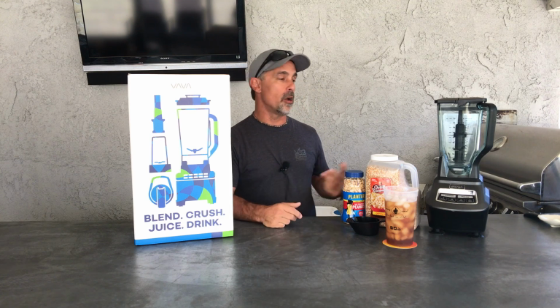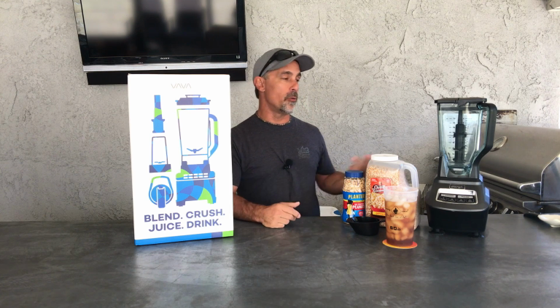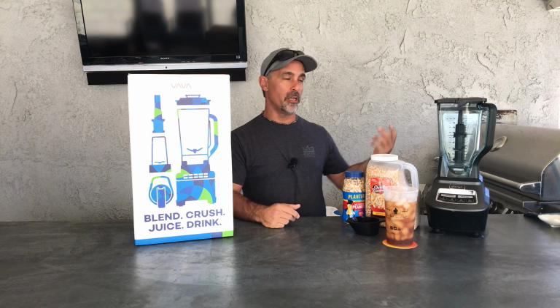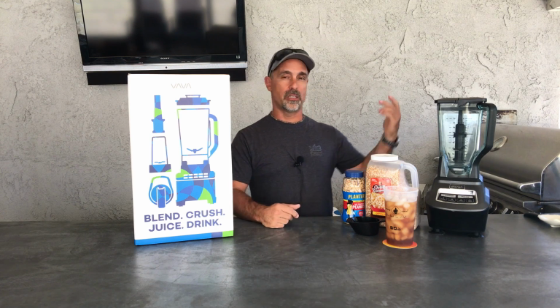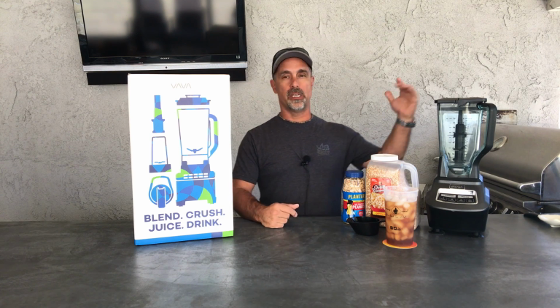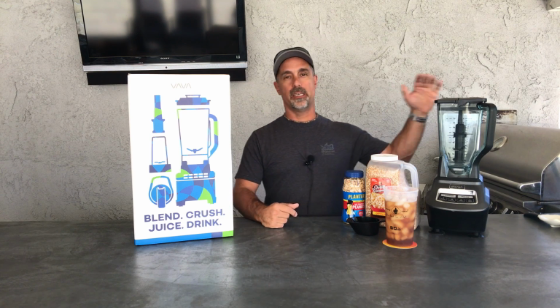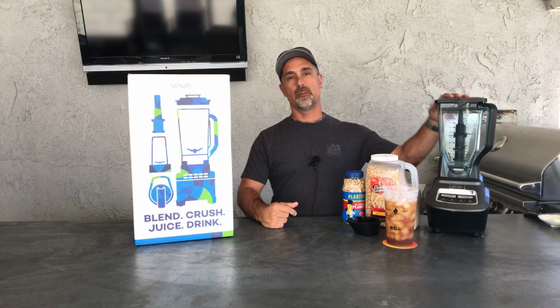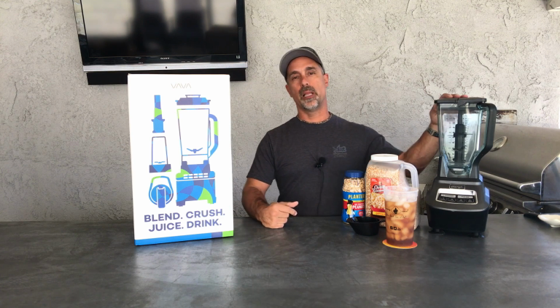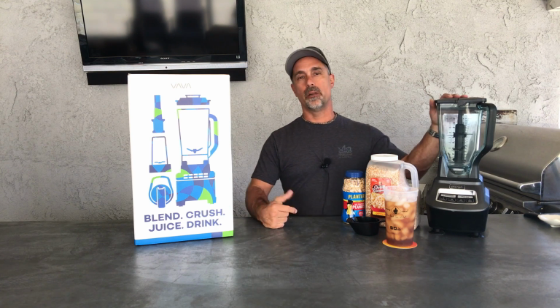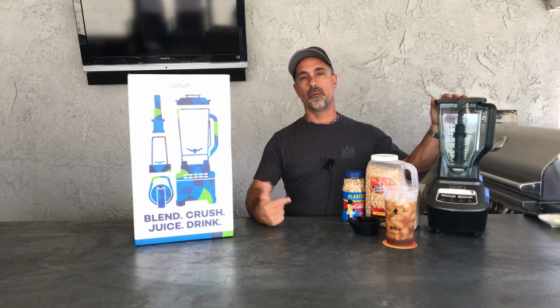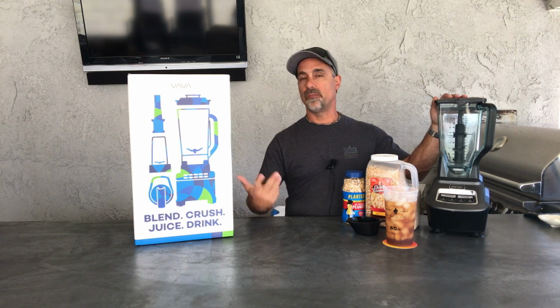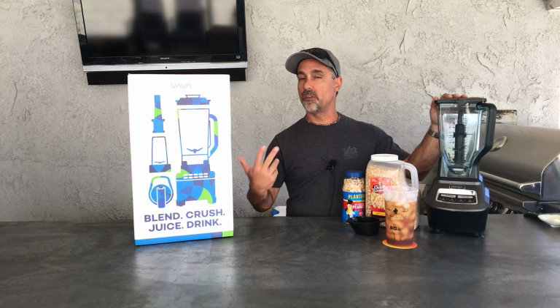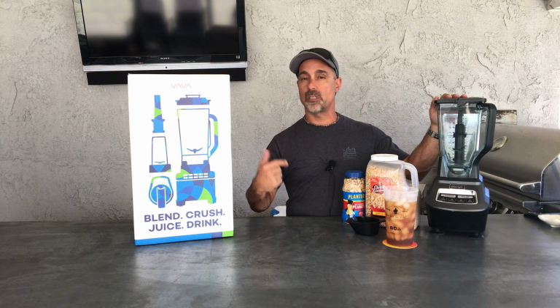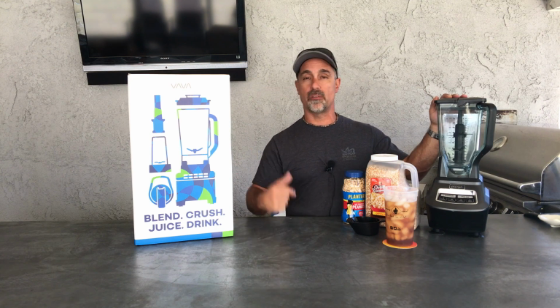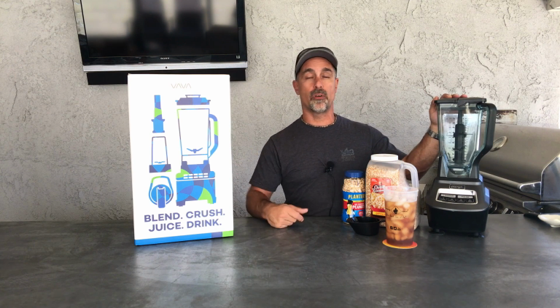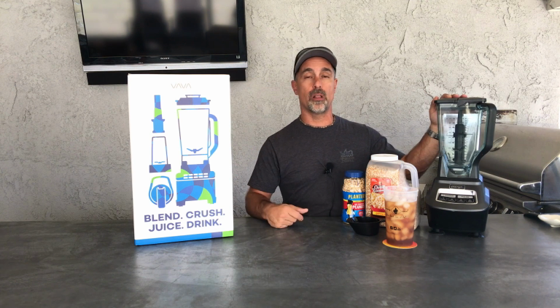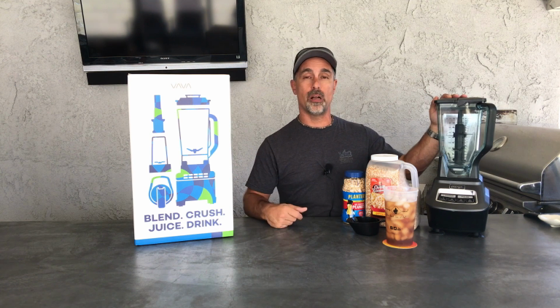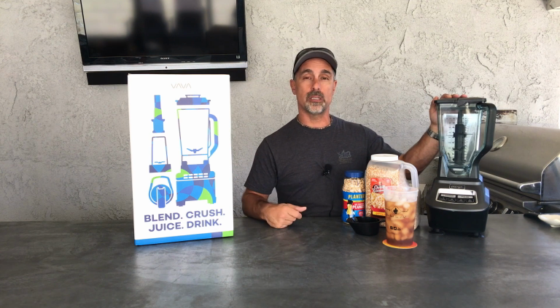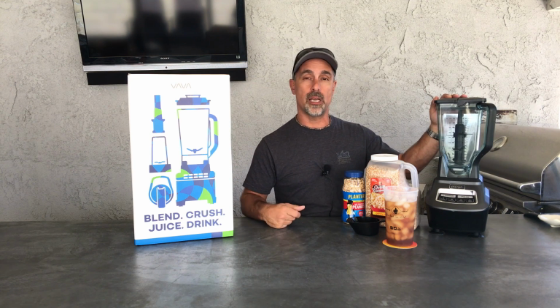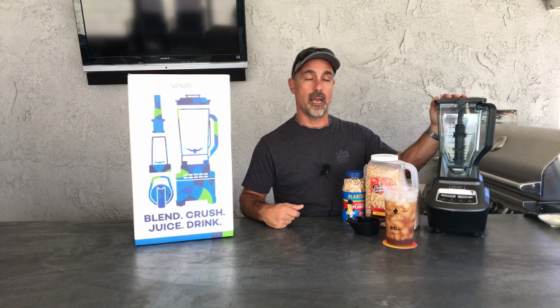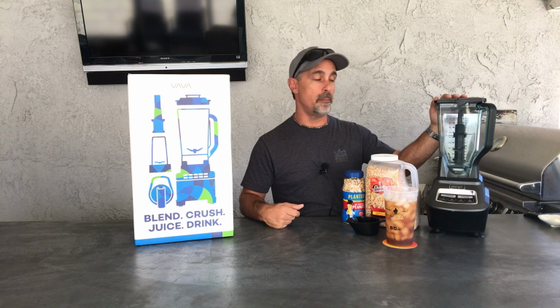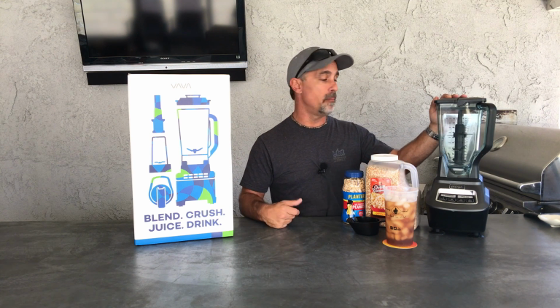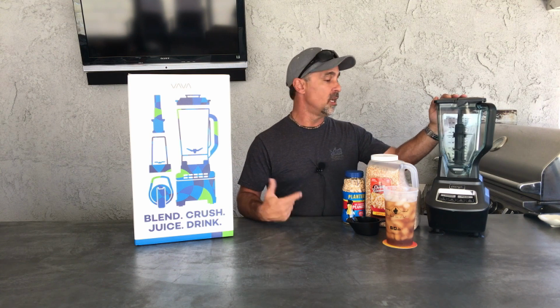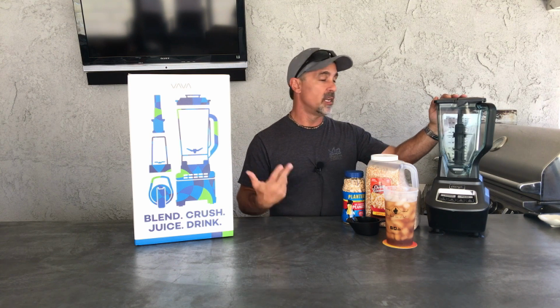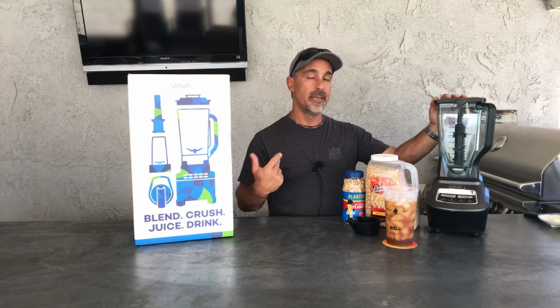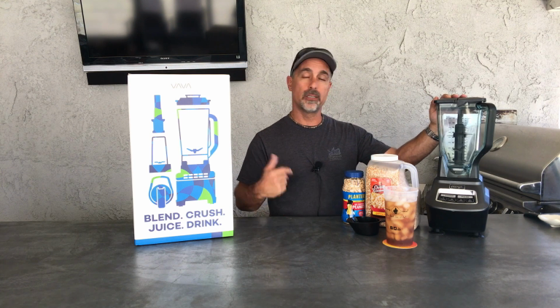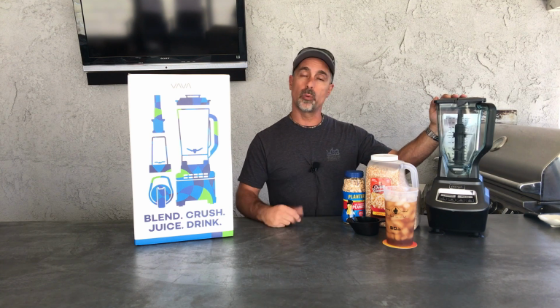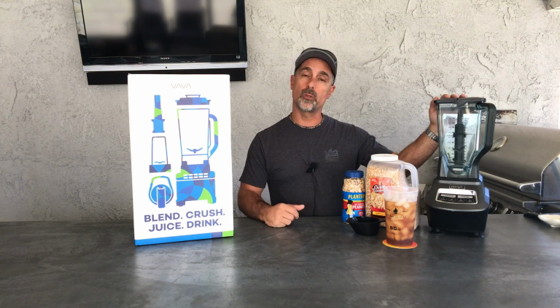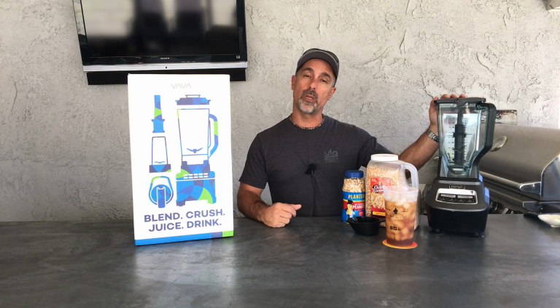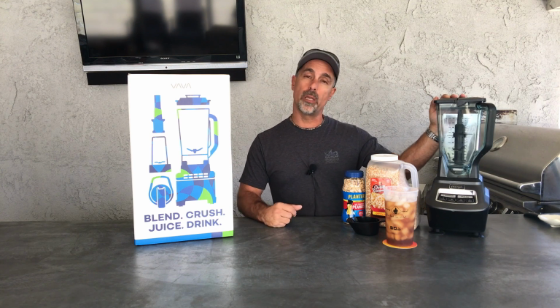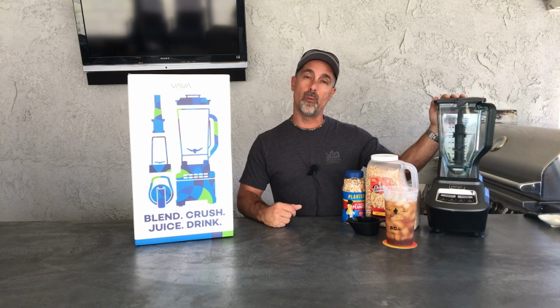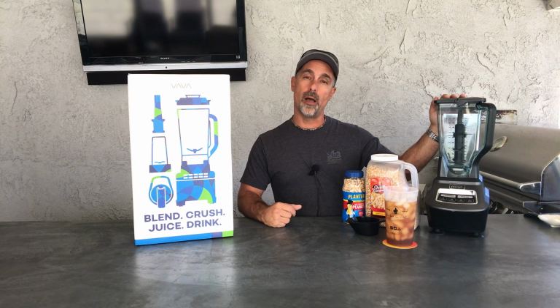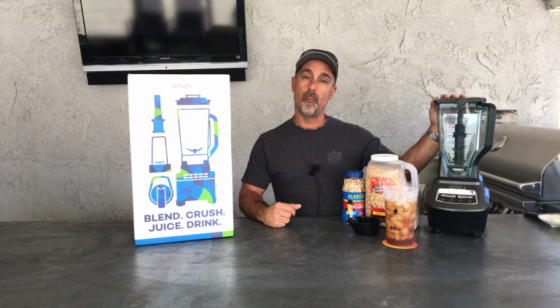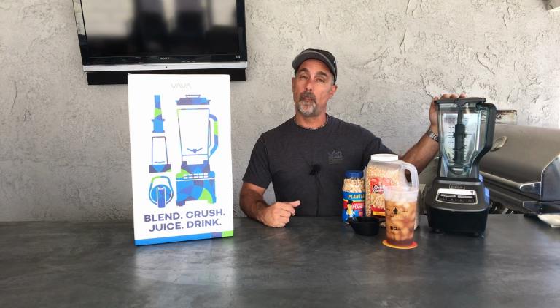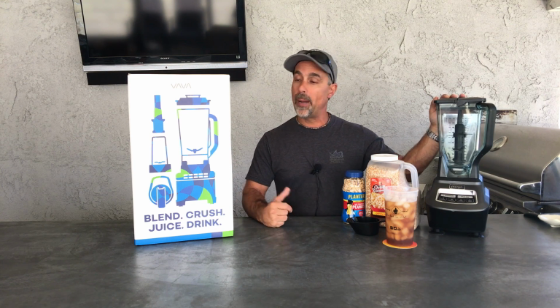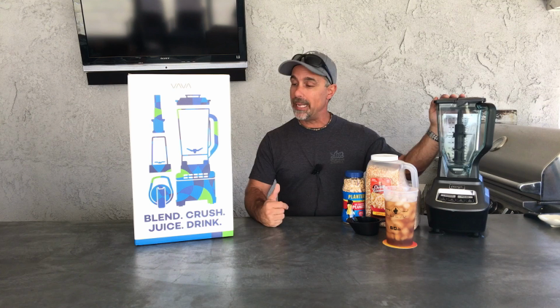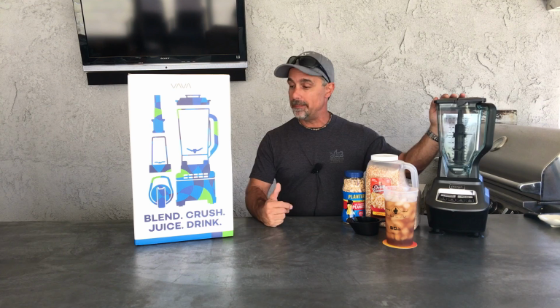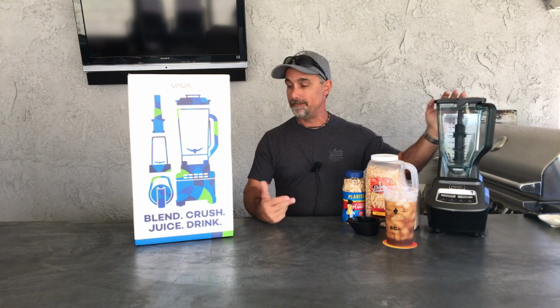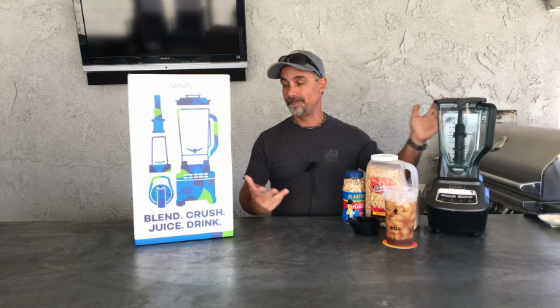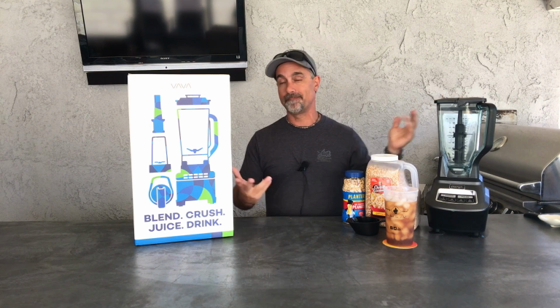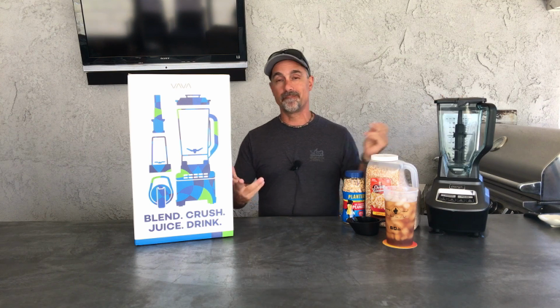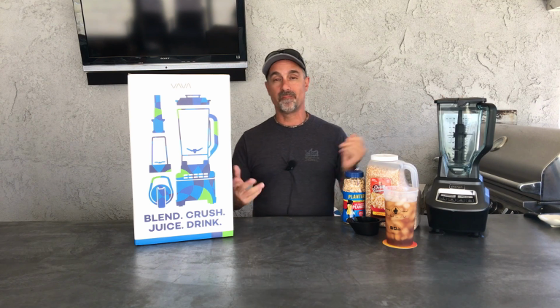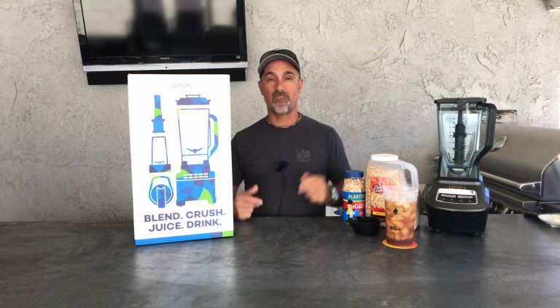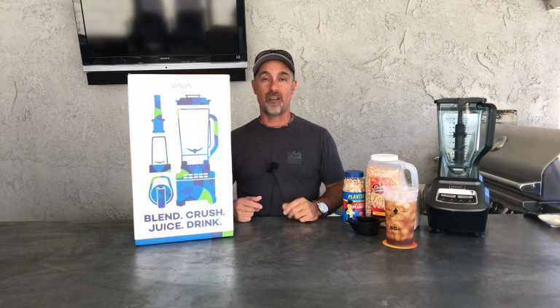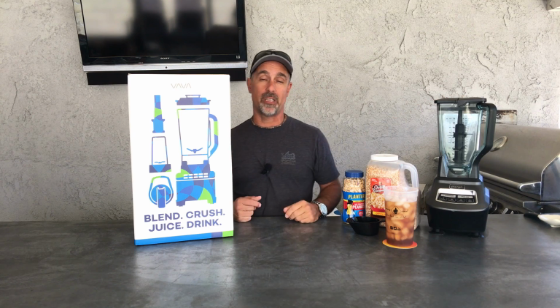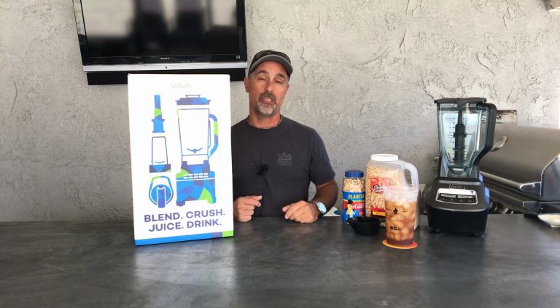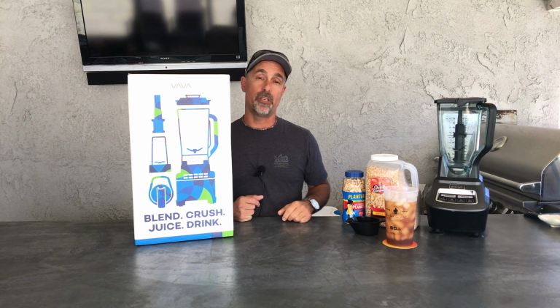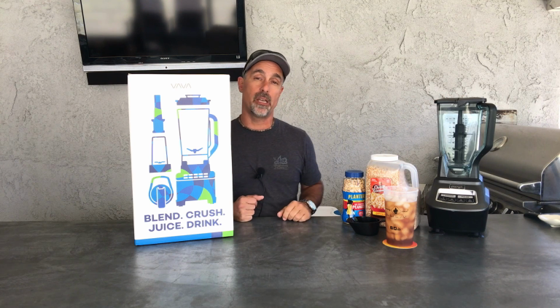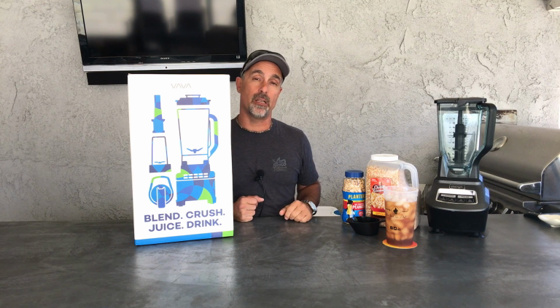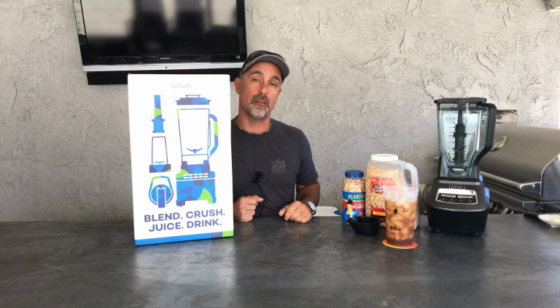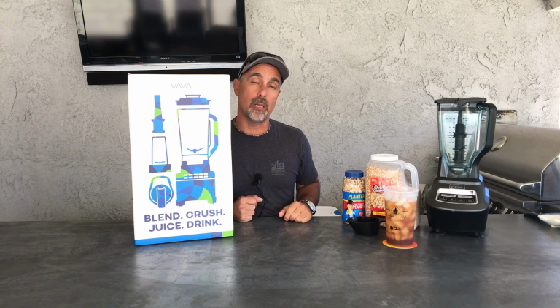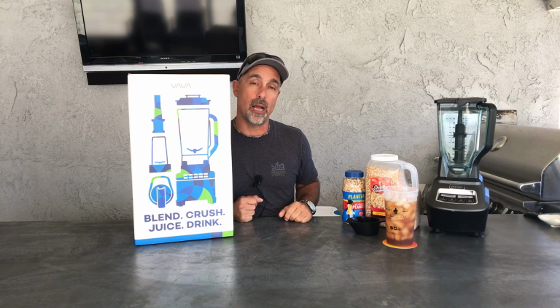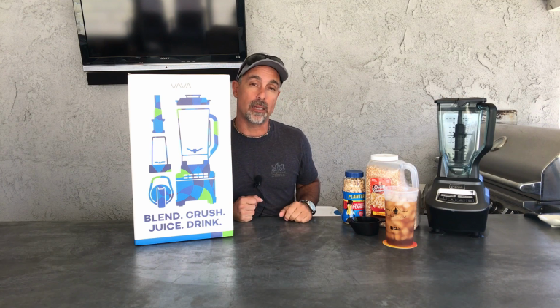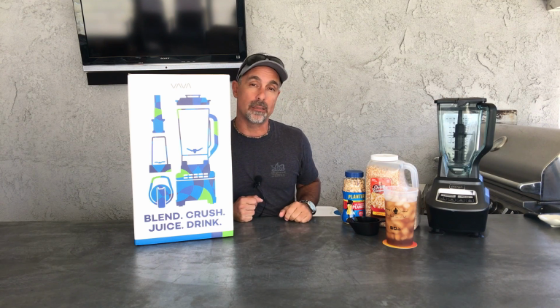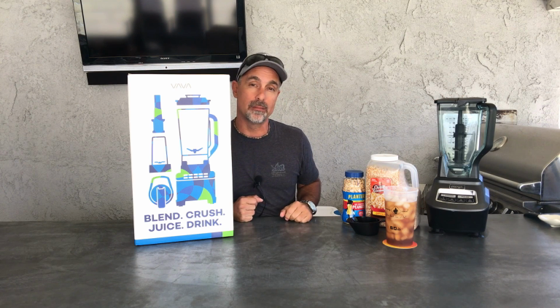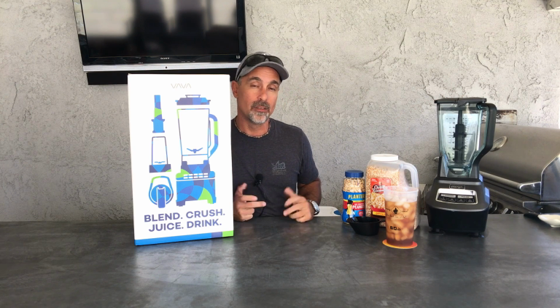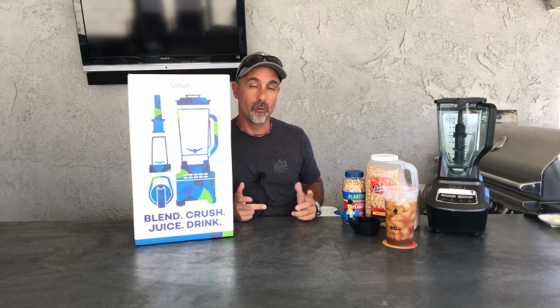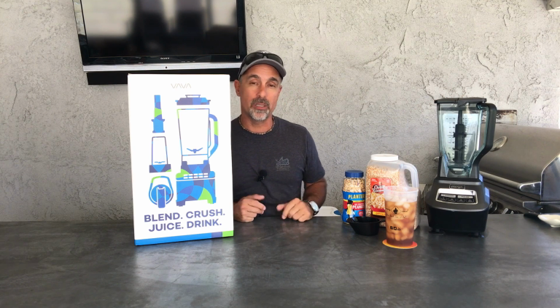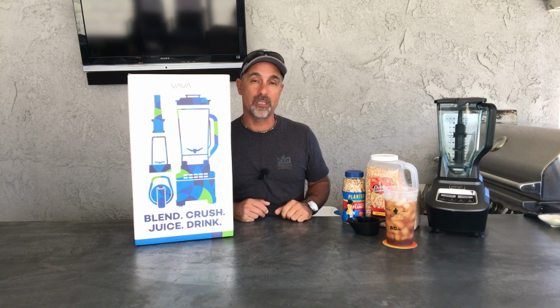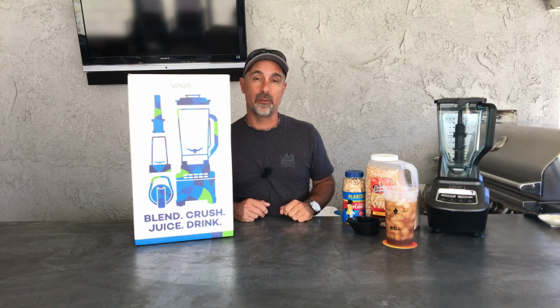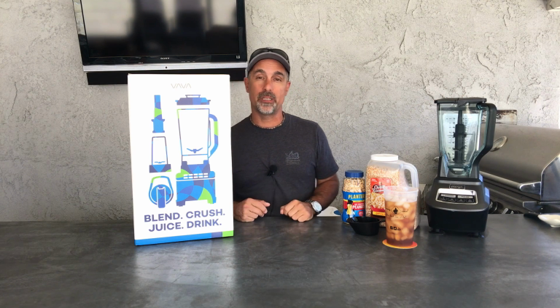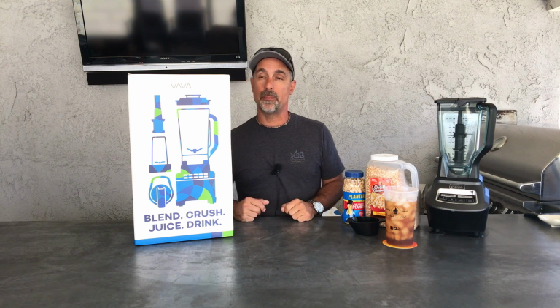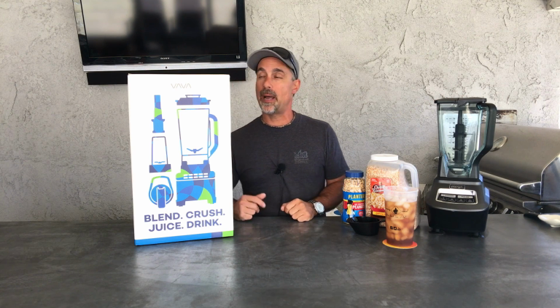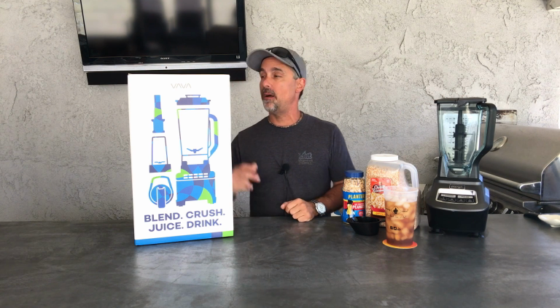You know we use the Ninja Blender — we've used it for a long time, it's worked really well — but Vava is the new kid on the block. Want to see what it's about?